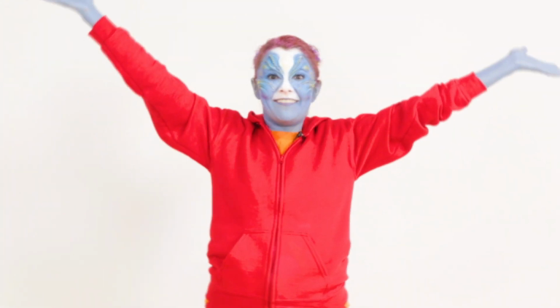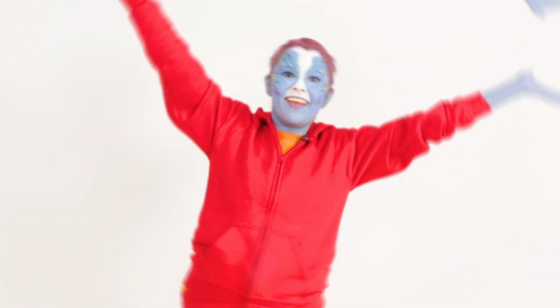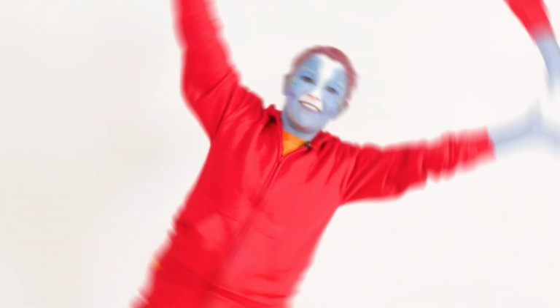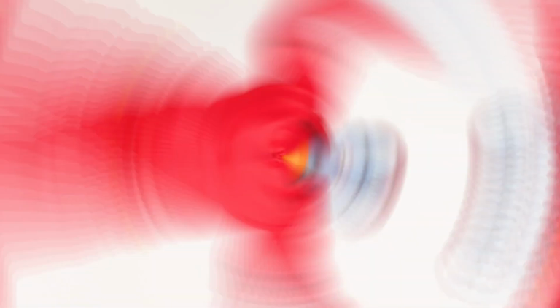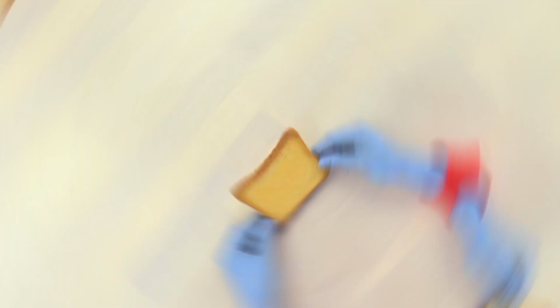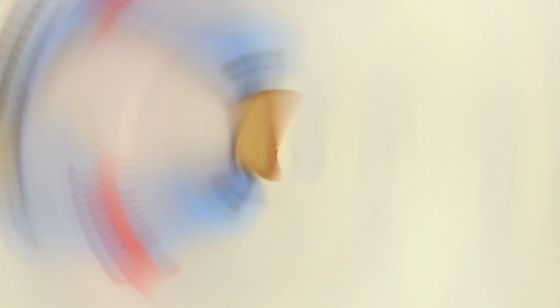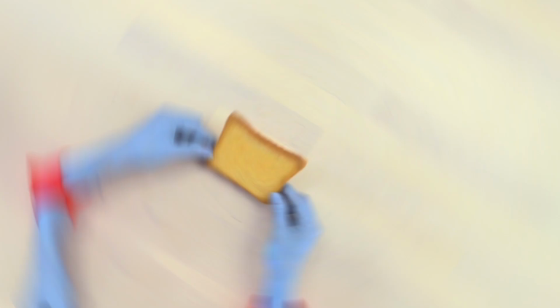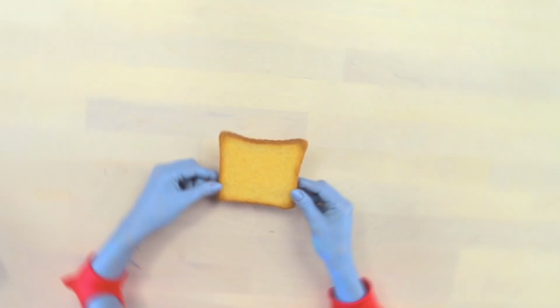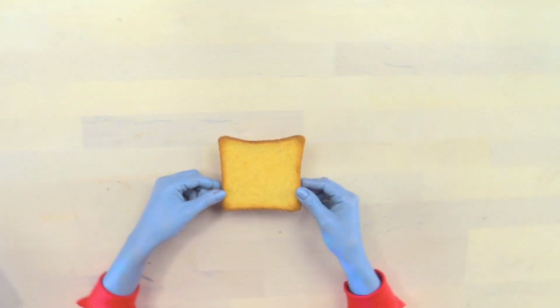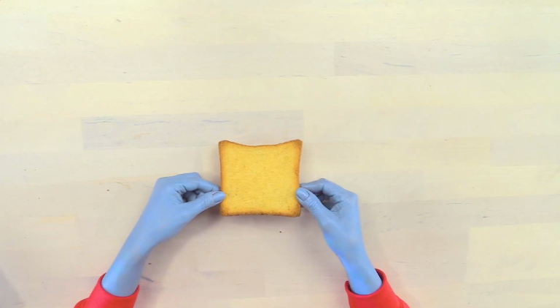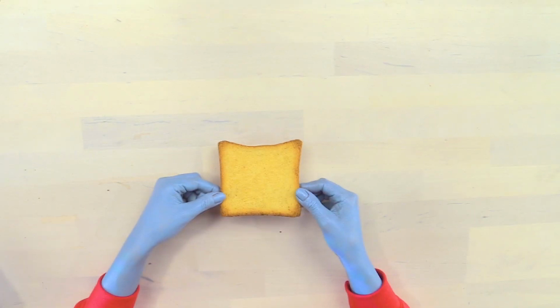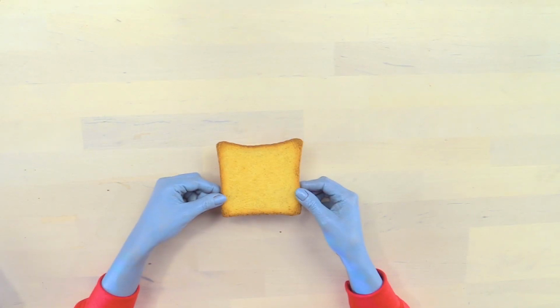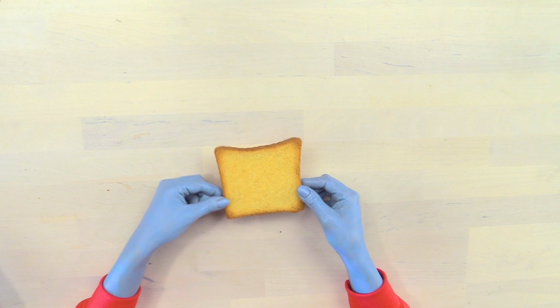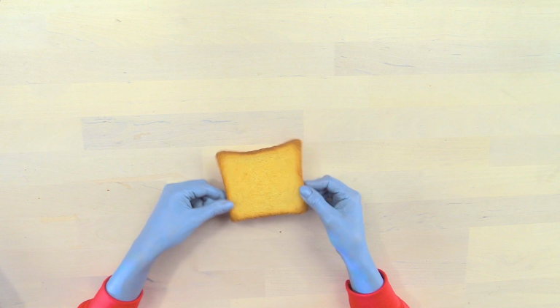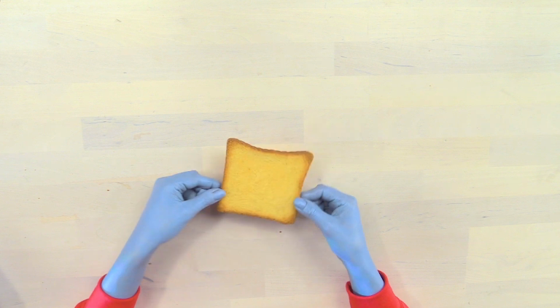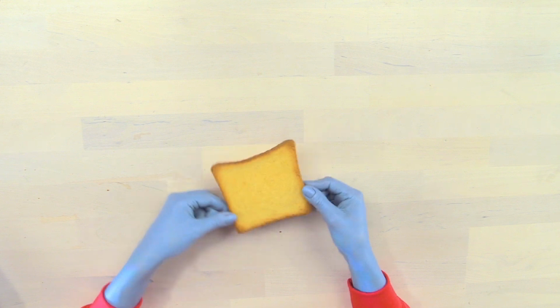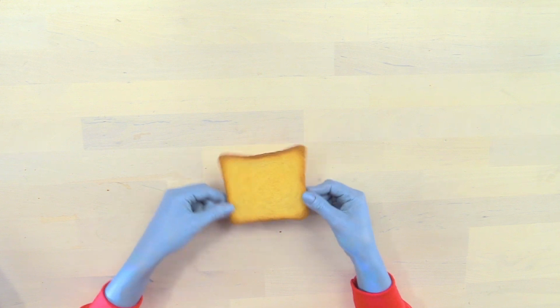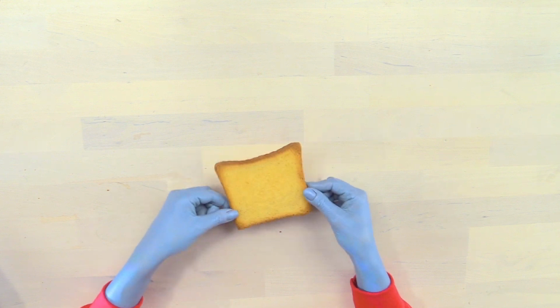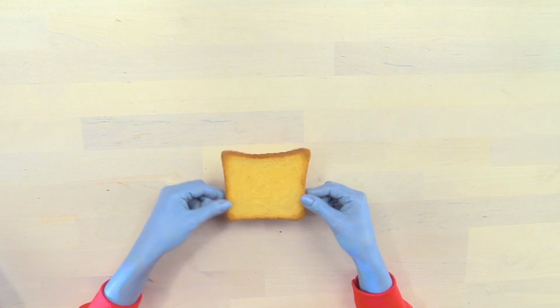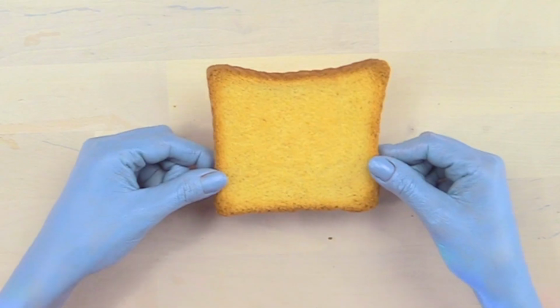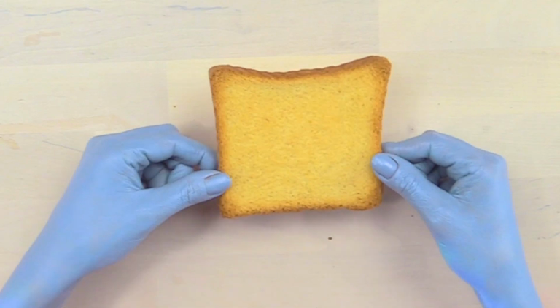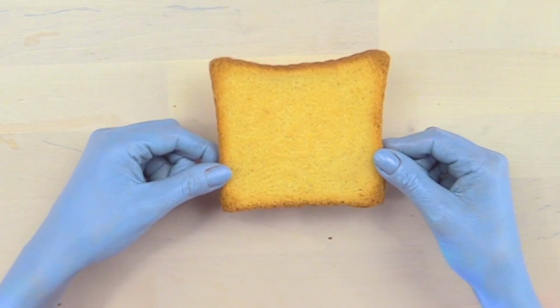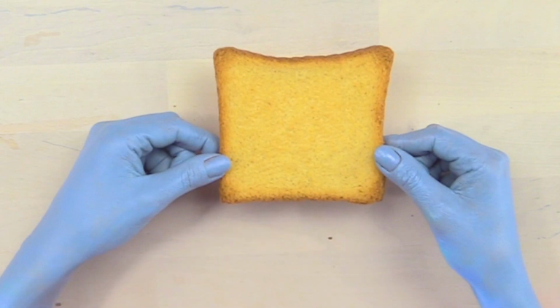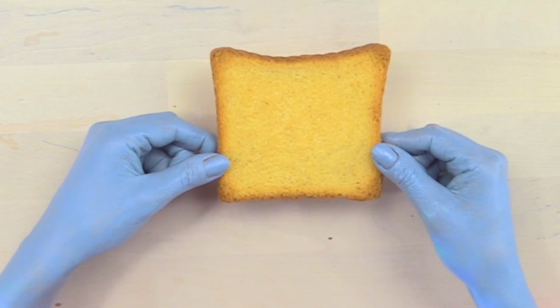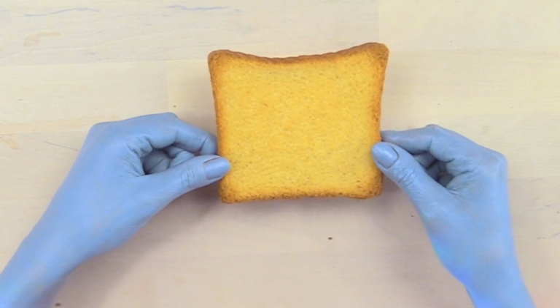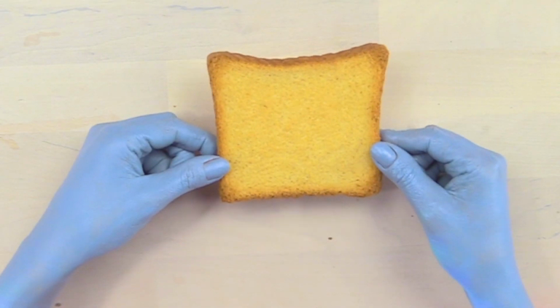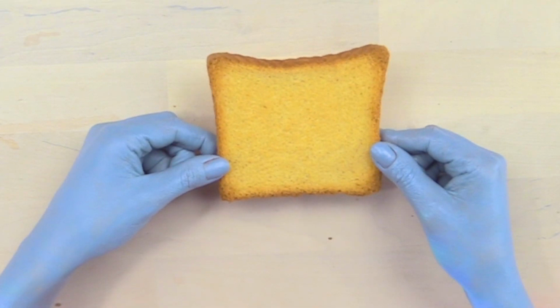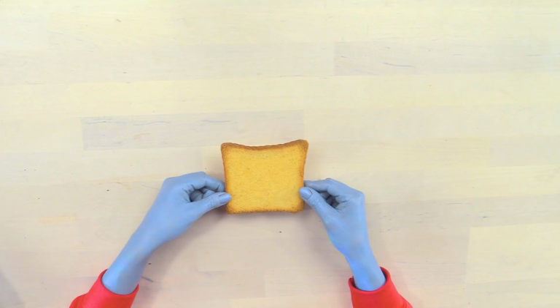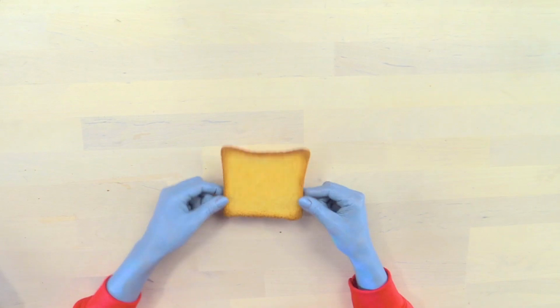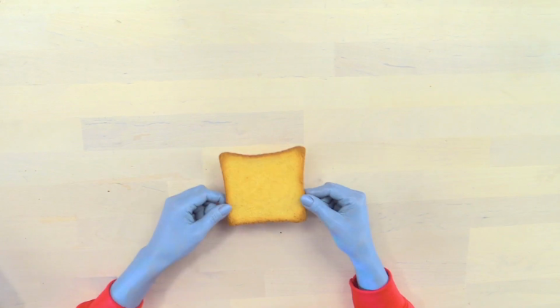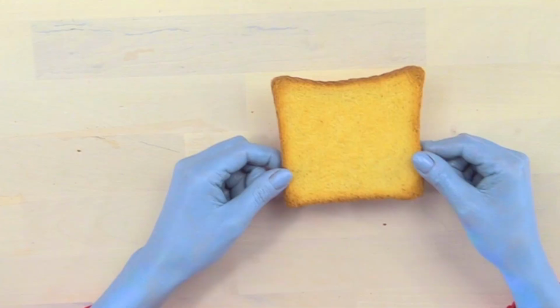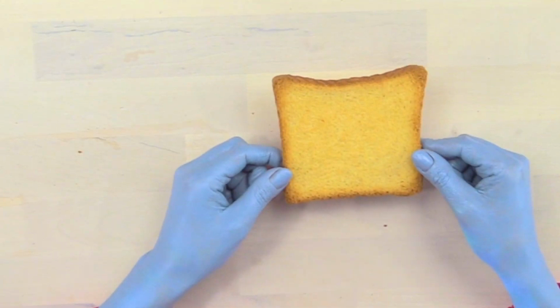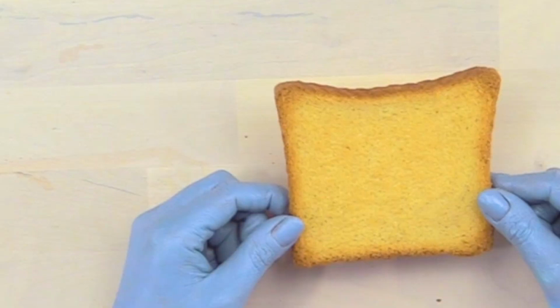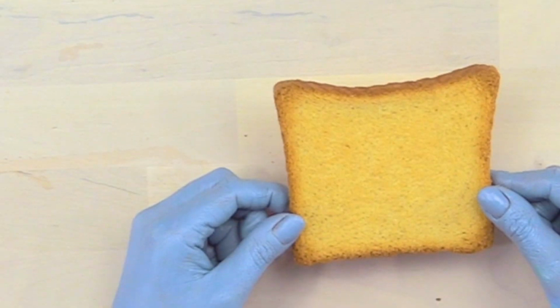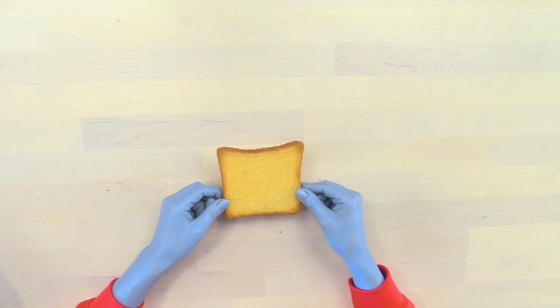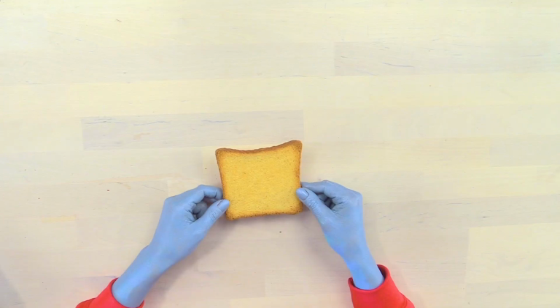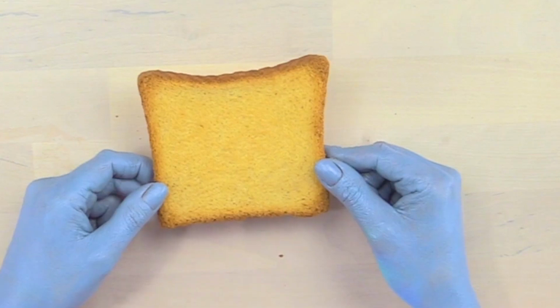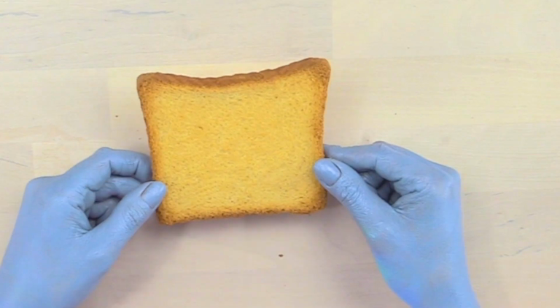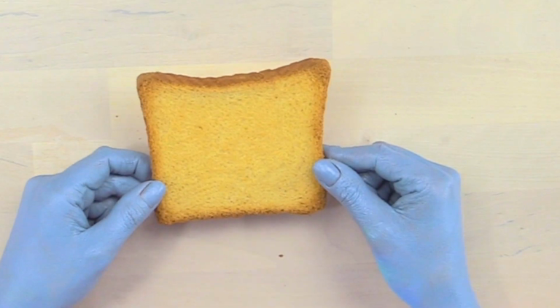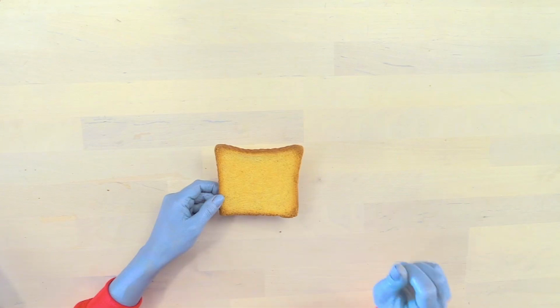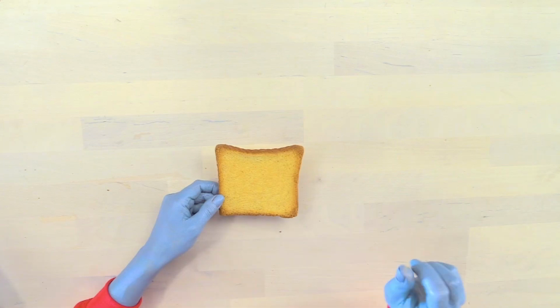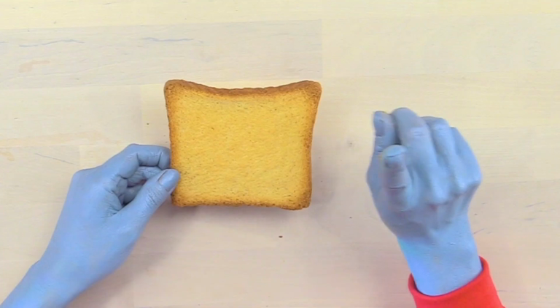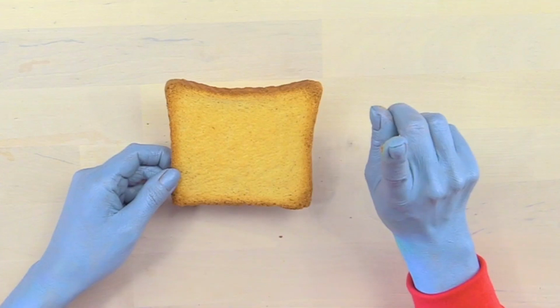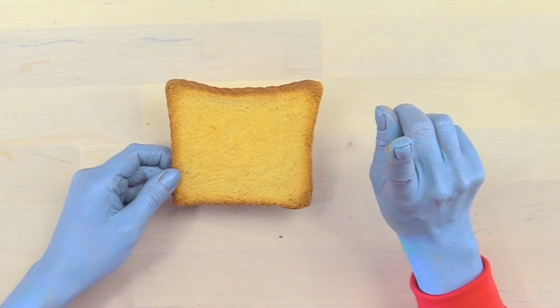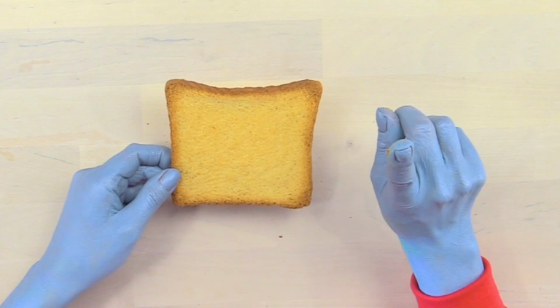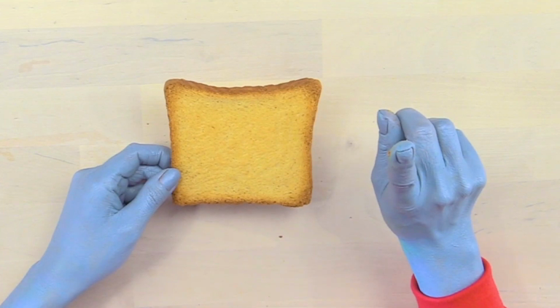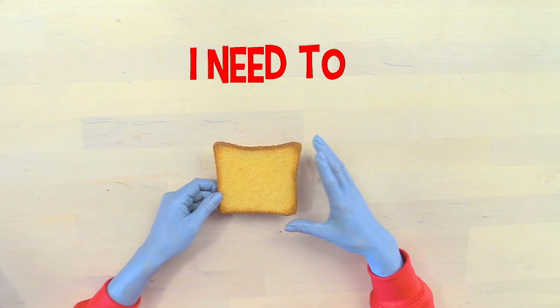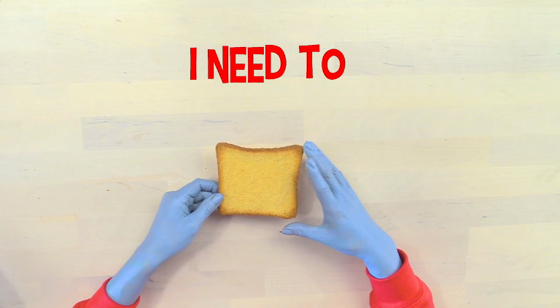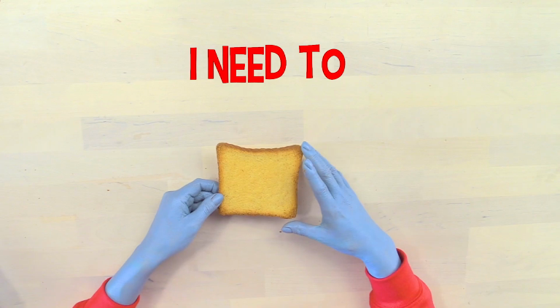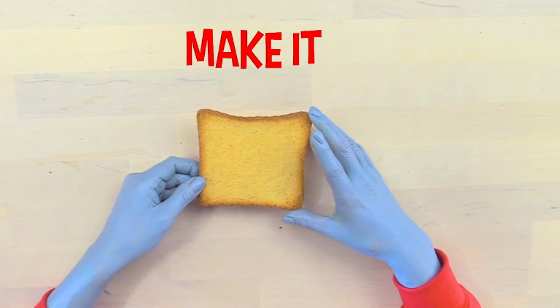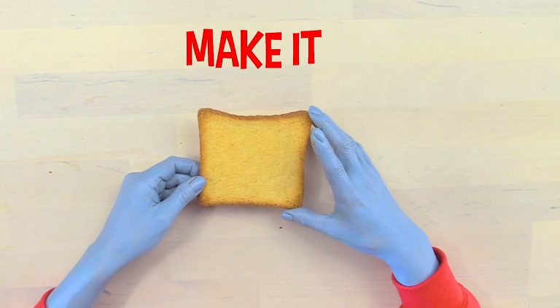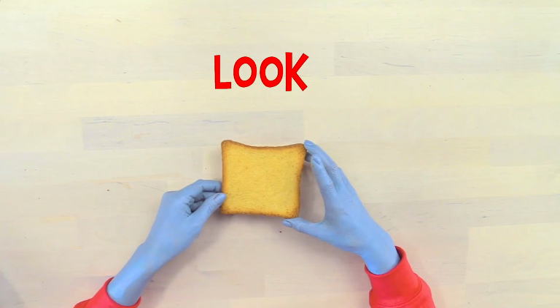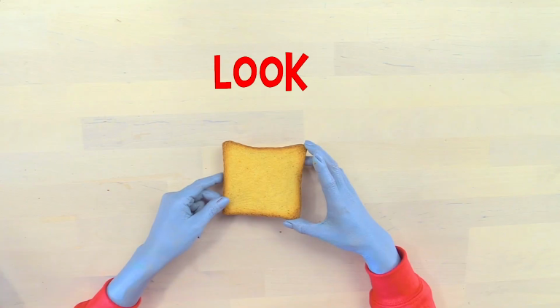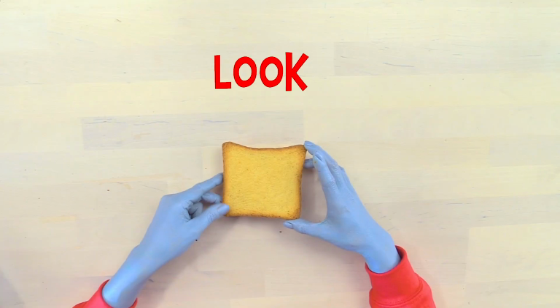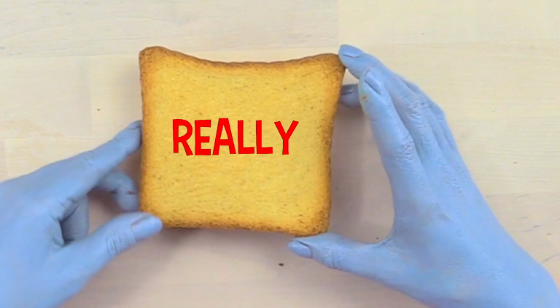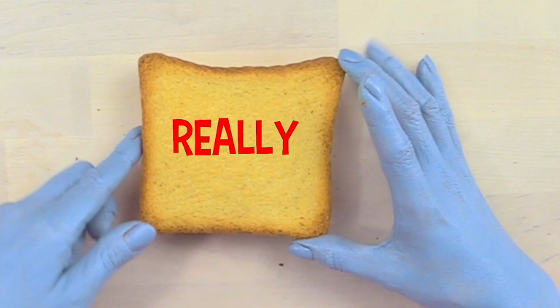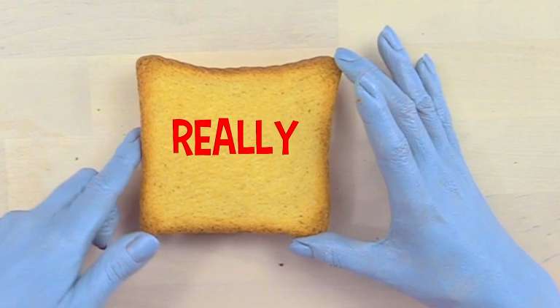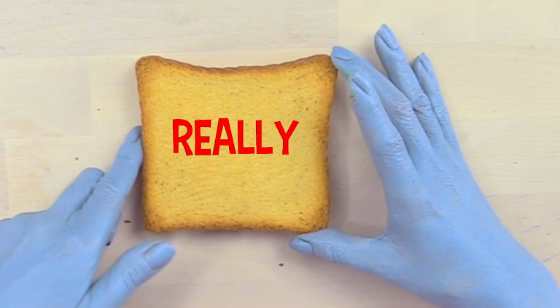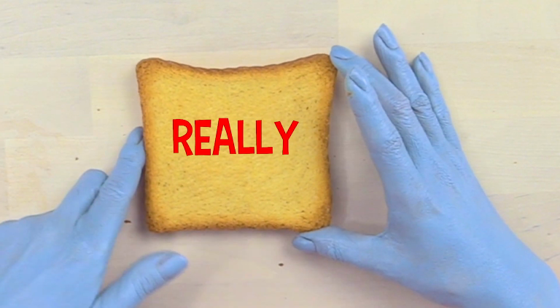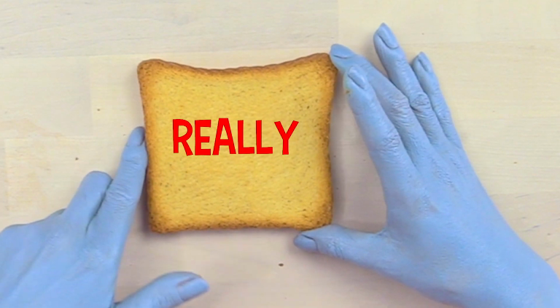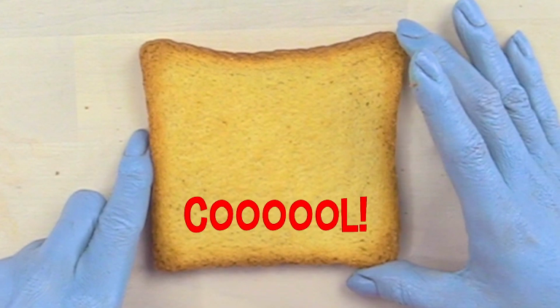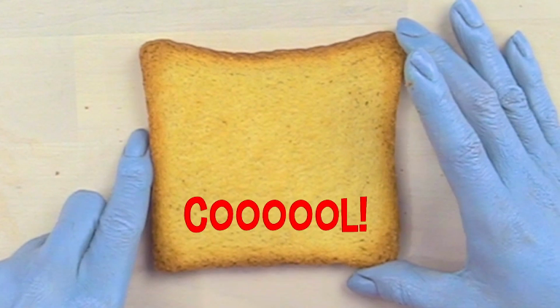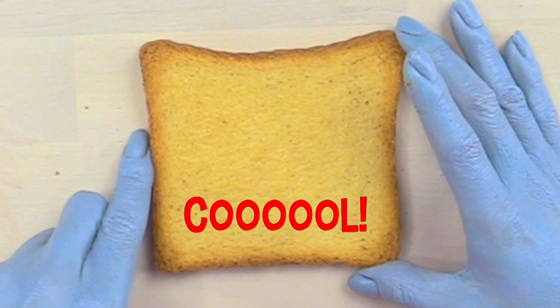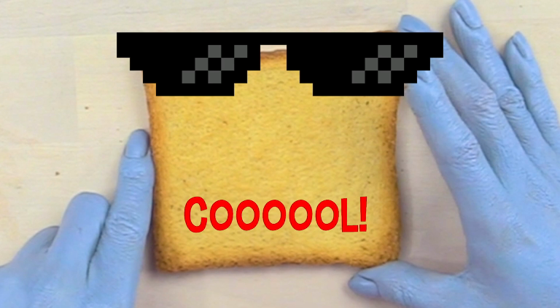Here we go! Yummy toast! I just want to eat it! But first, I need to make it look really cool!